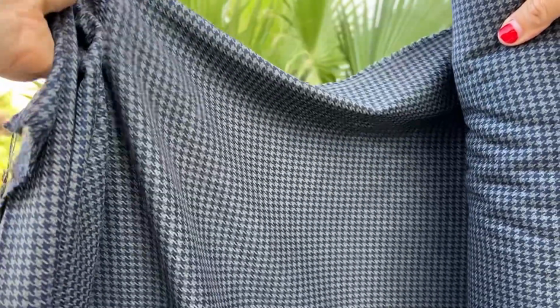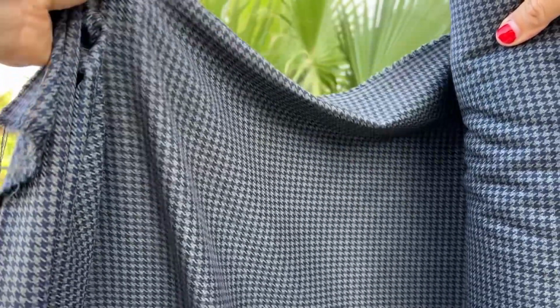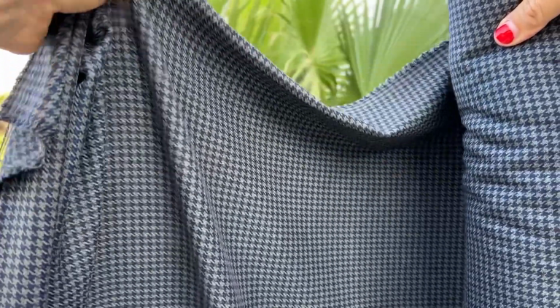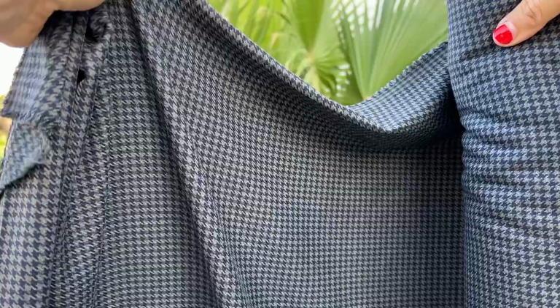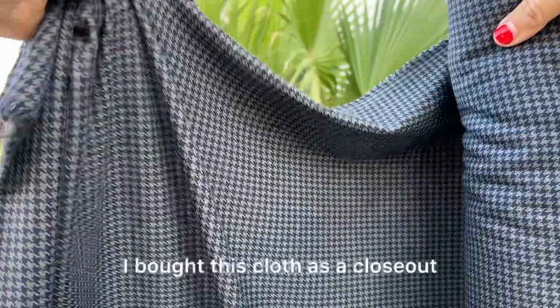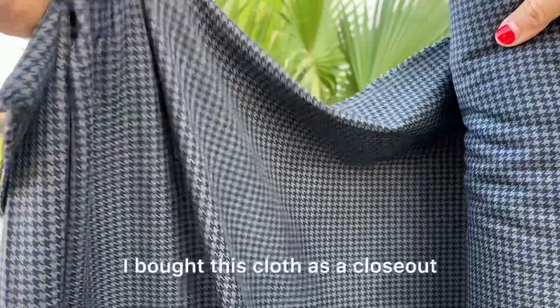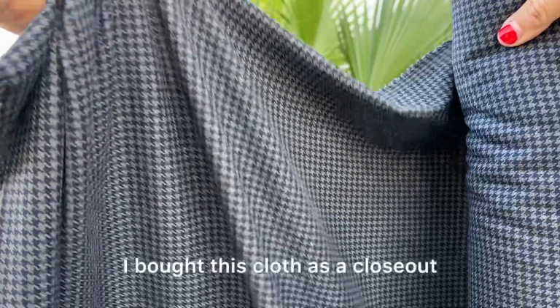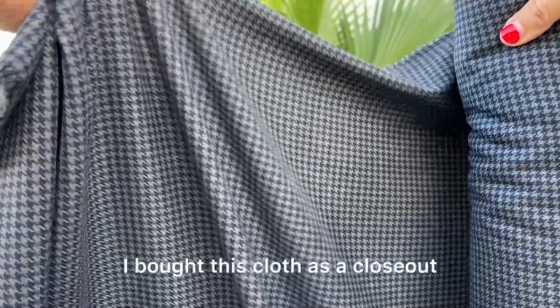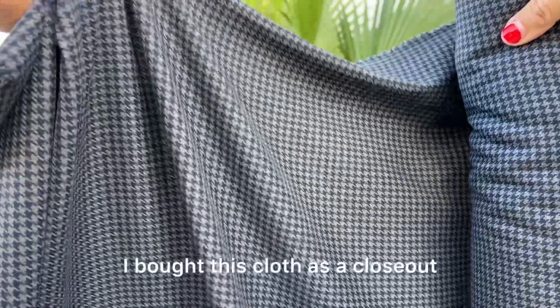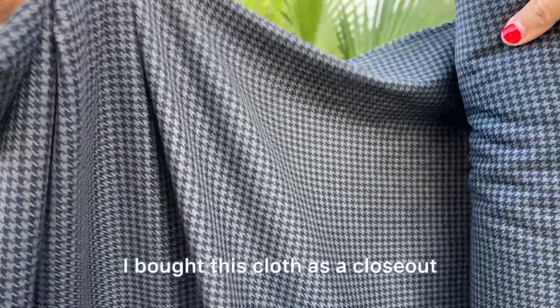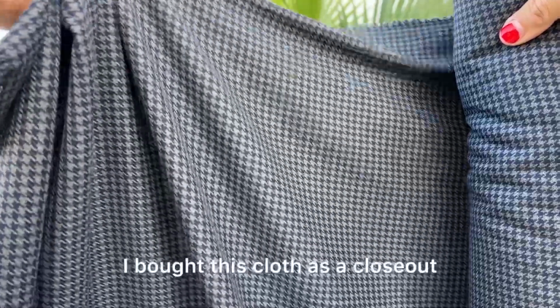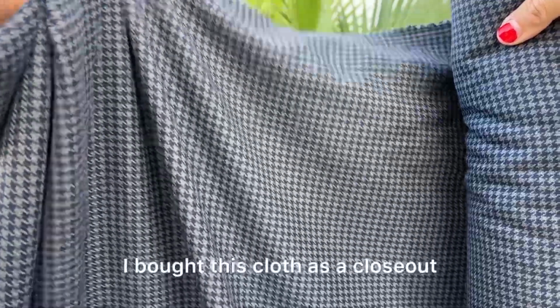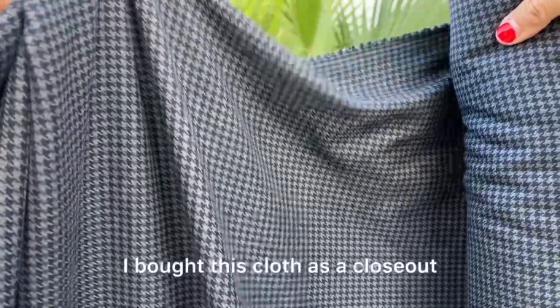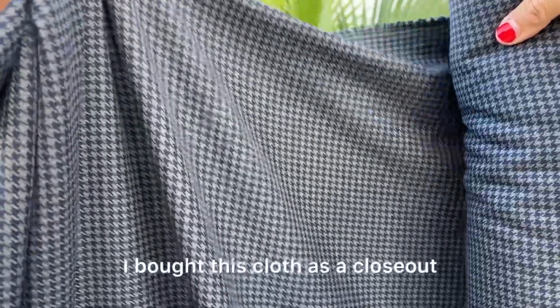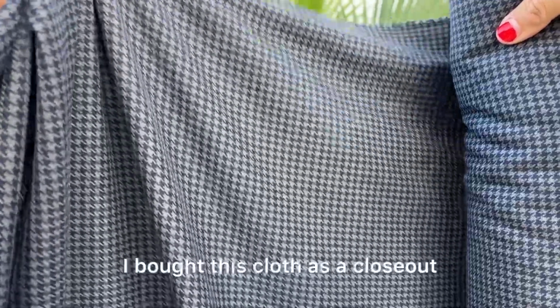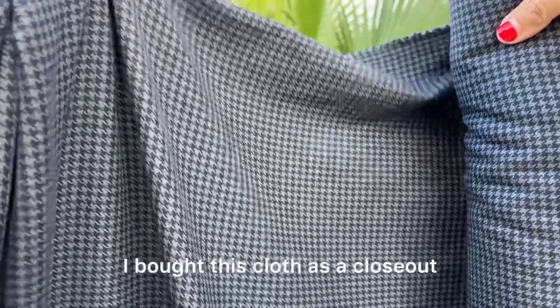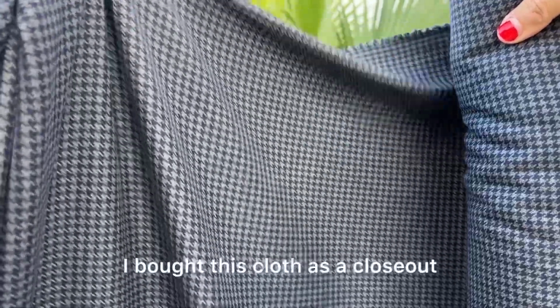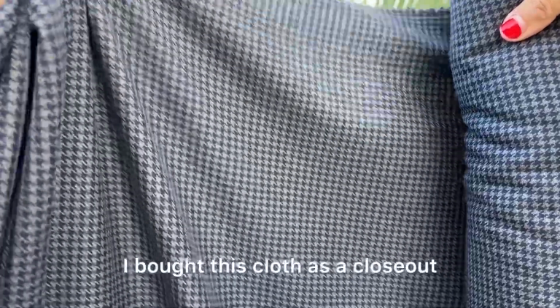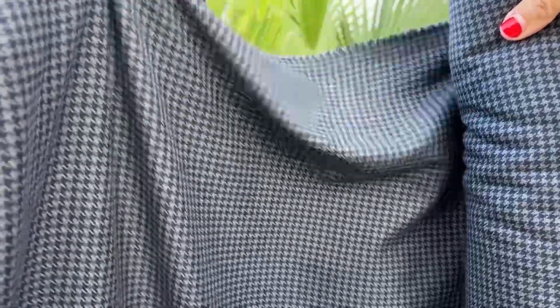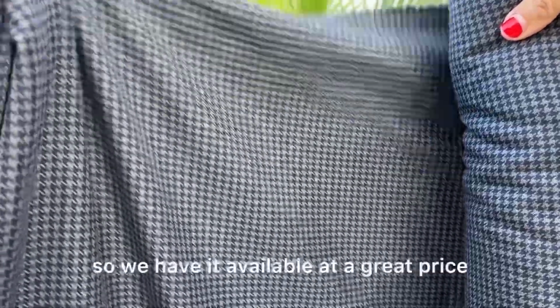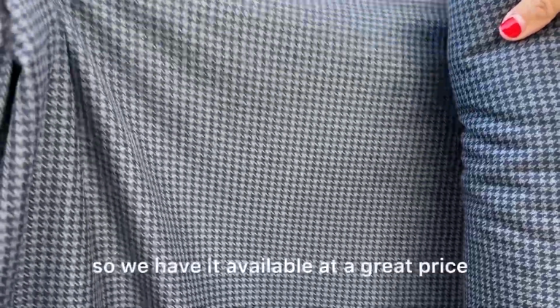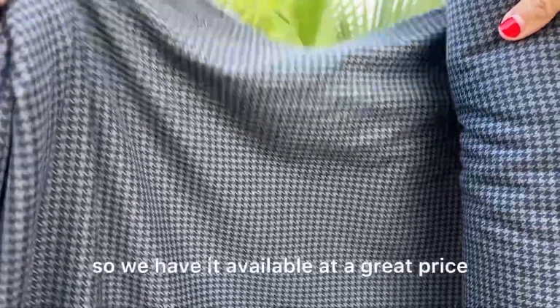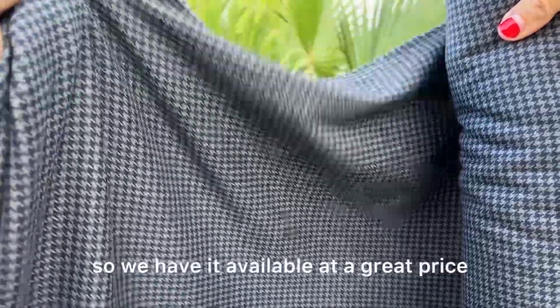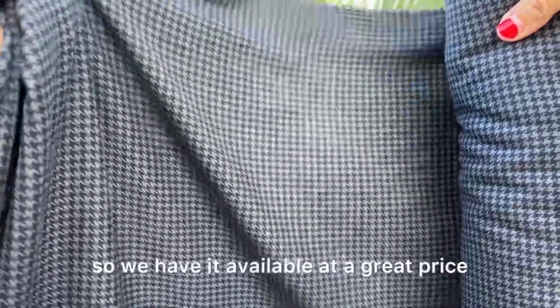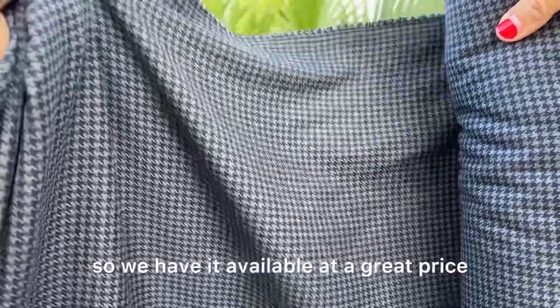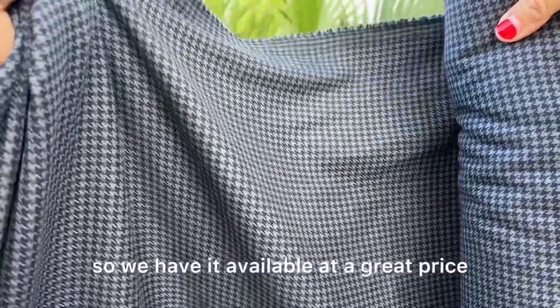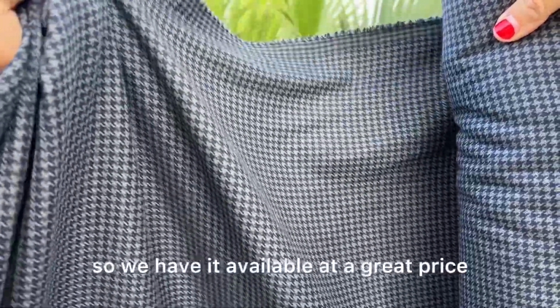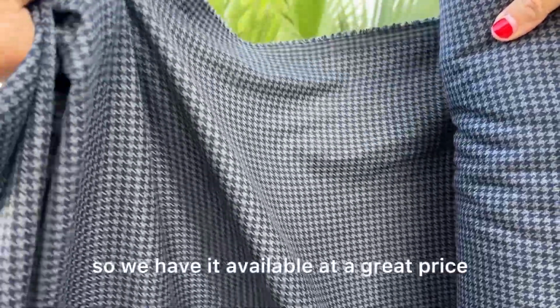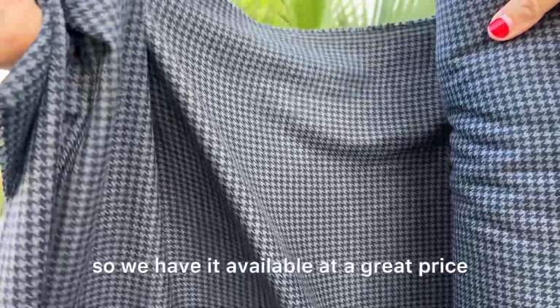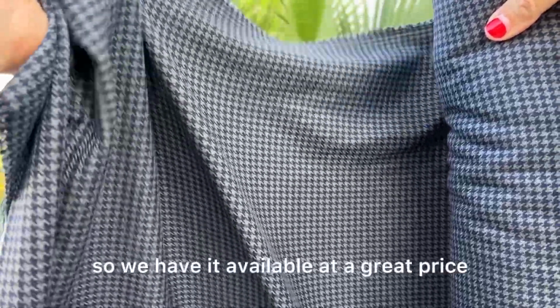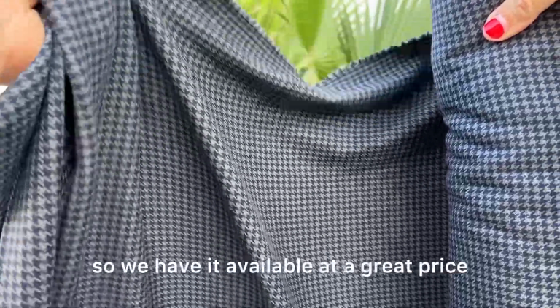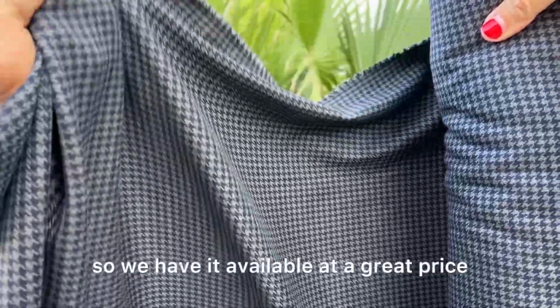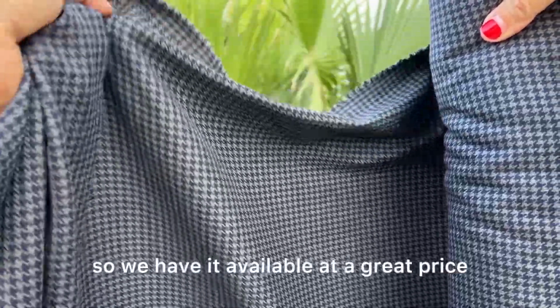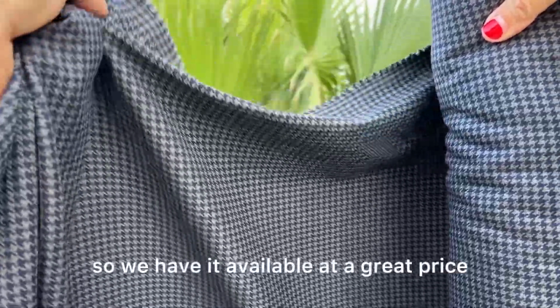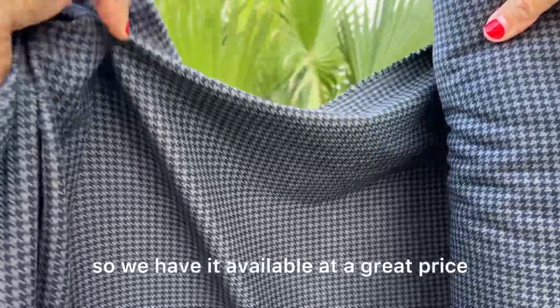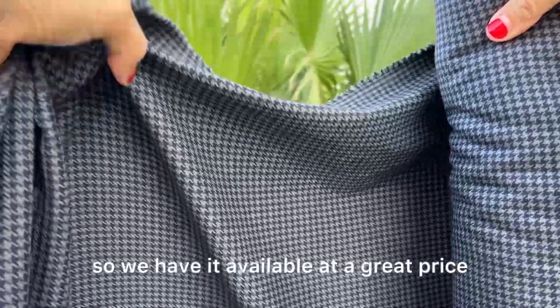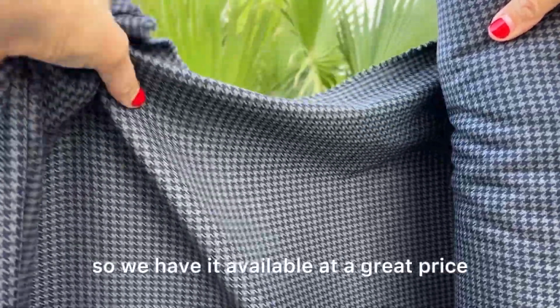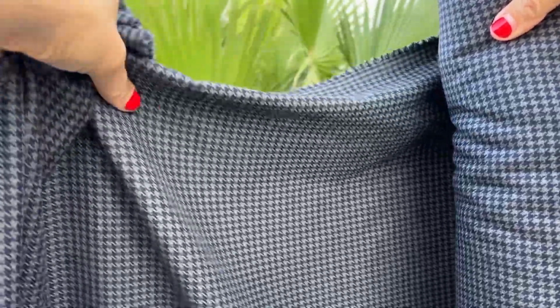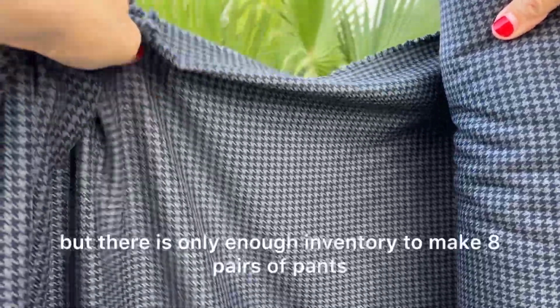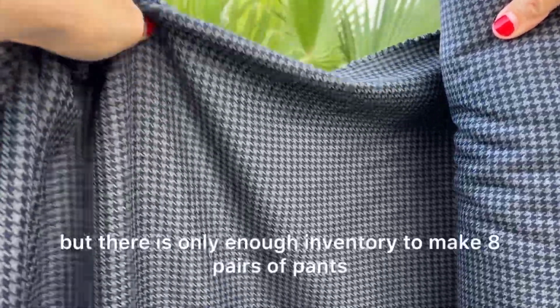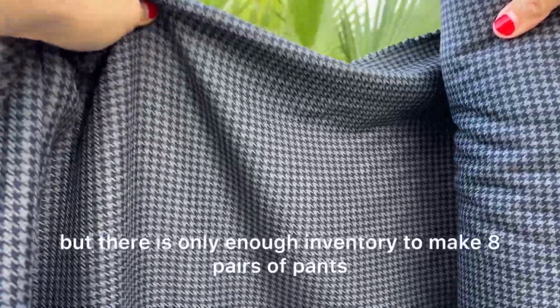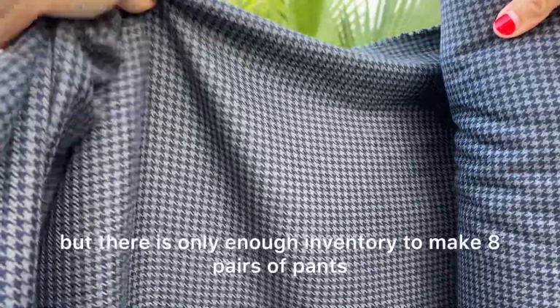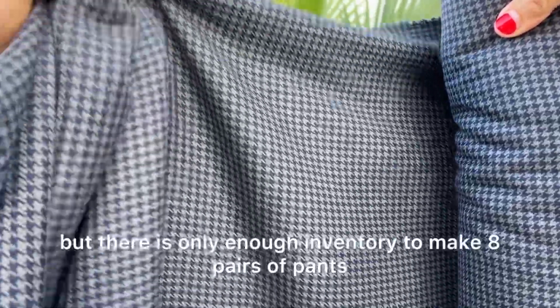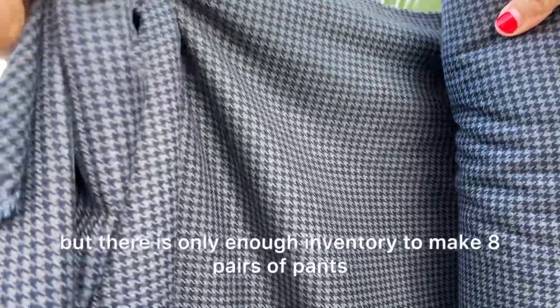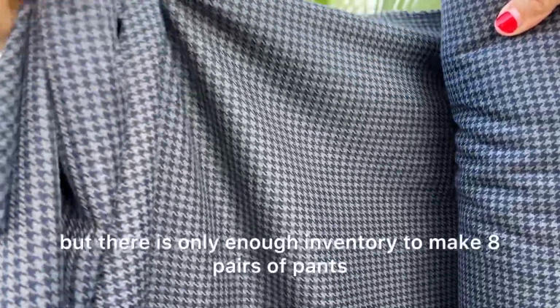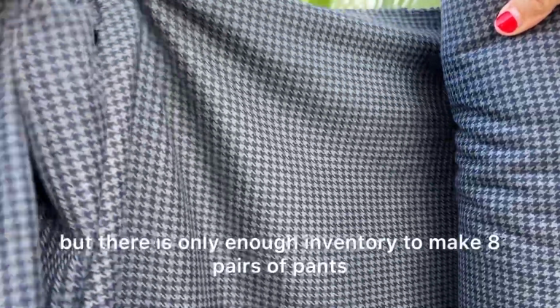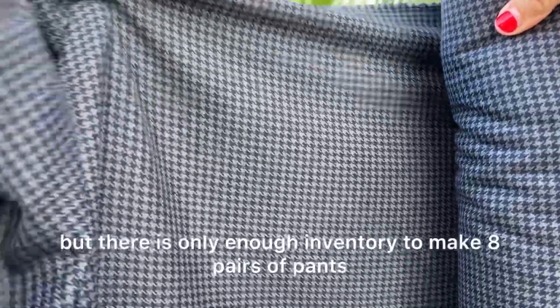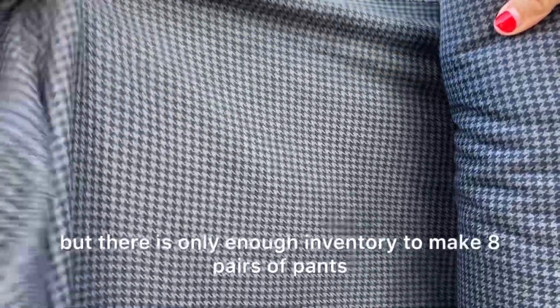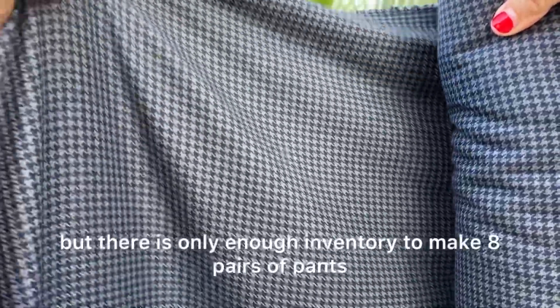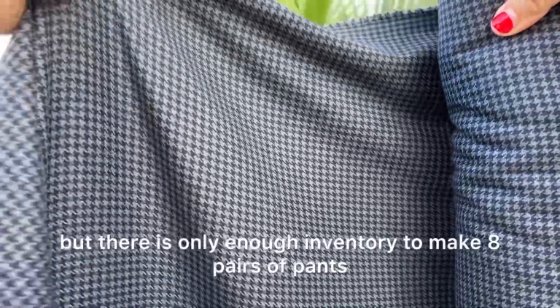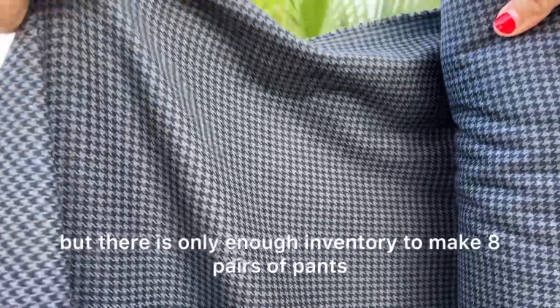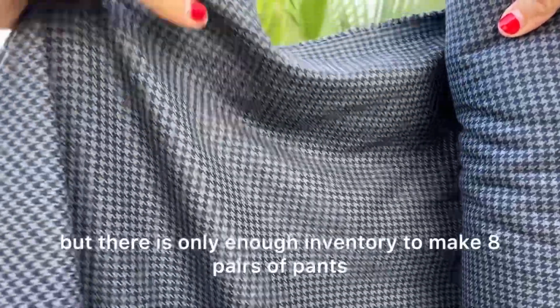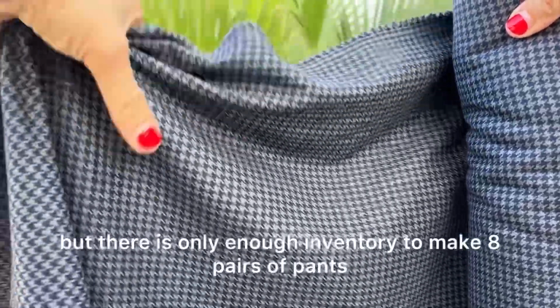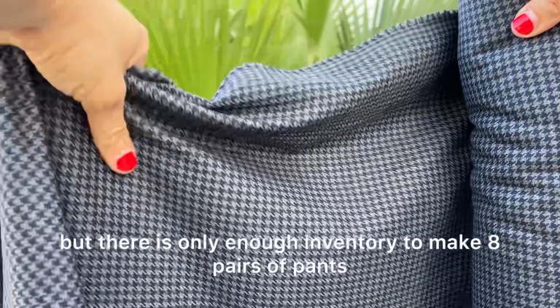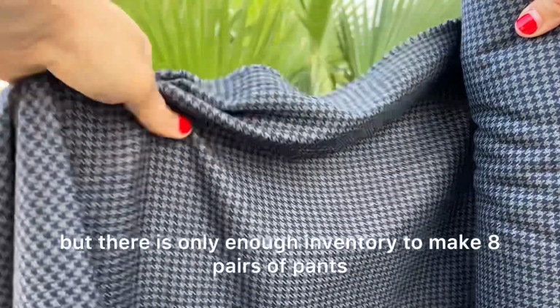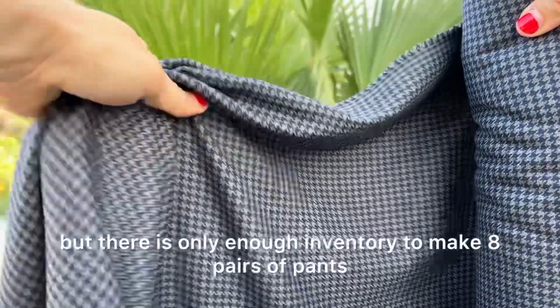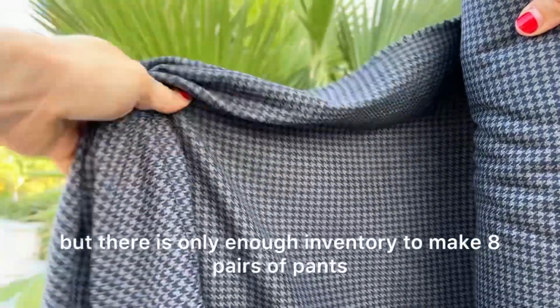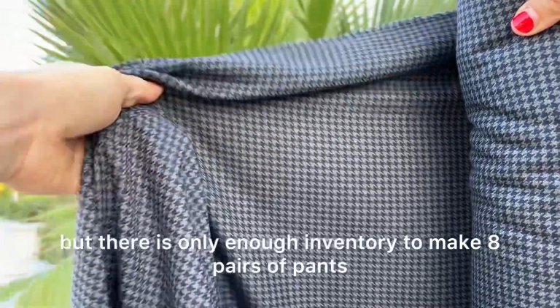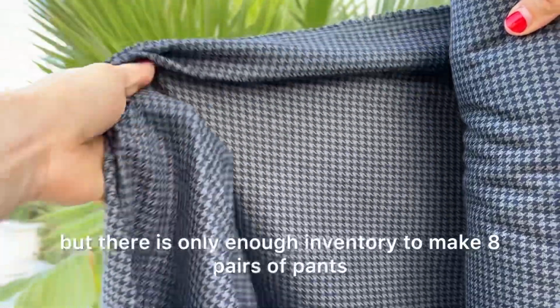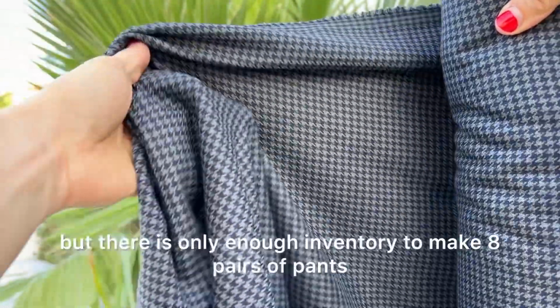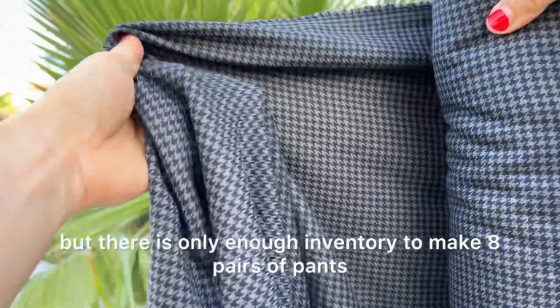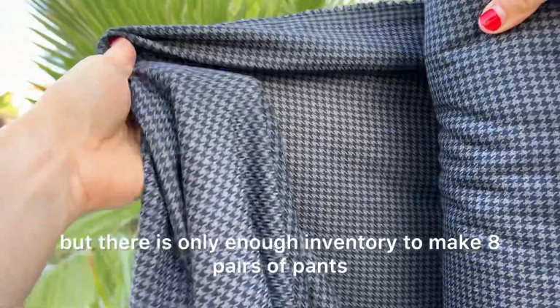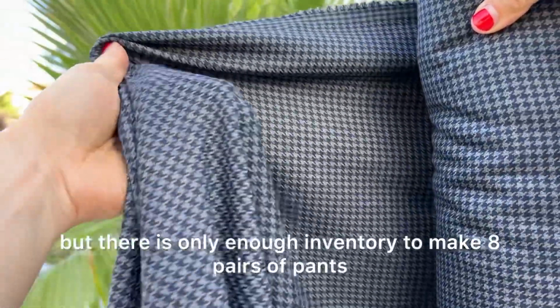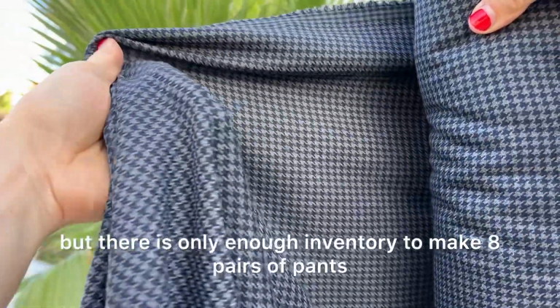I bought this cloth as a closeout, so we have it available at a great price, but there is only enough inventory to make eight pairs of pants.